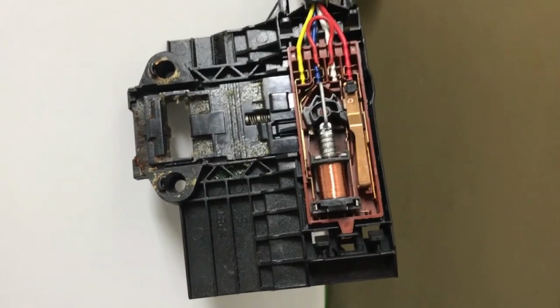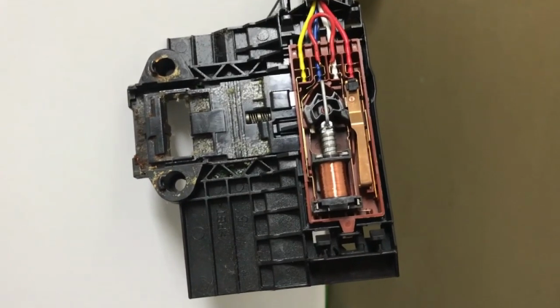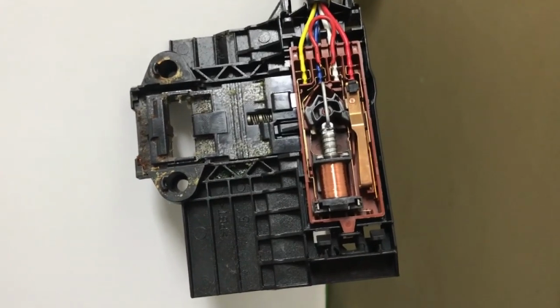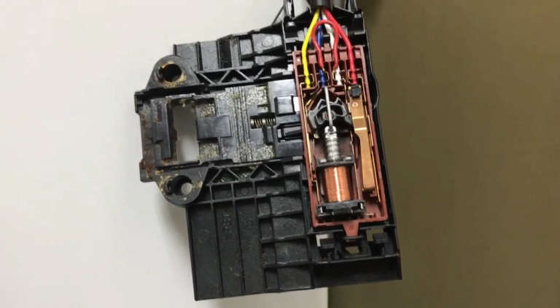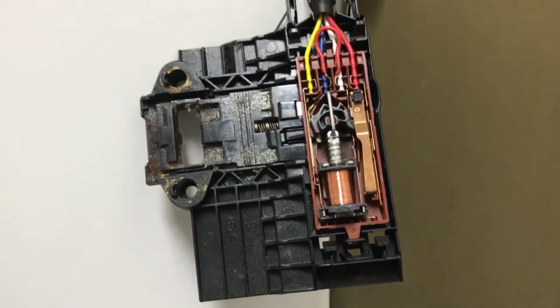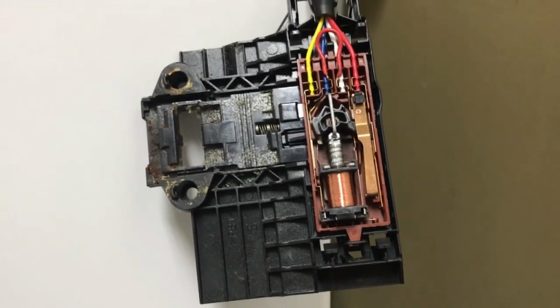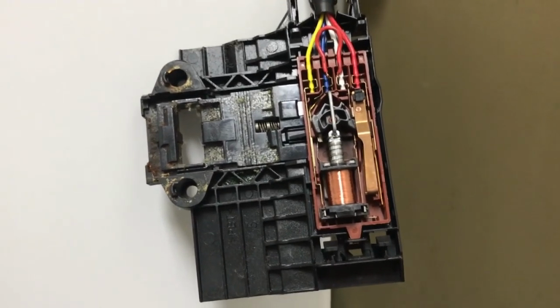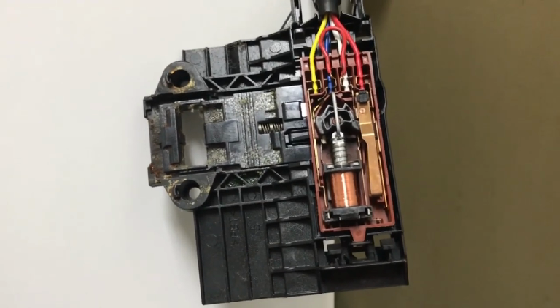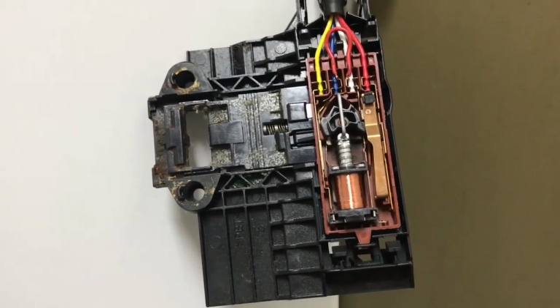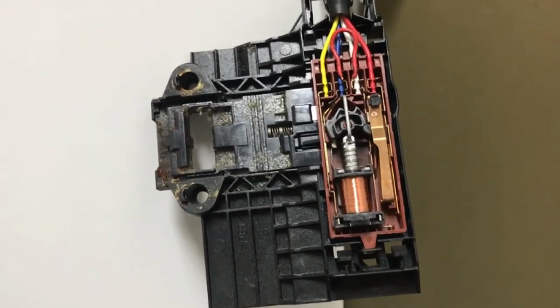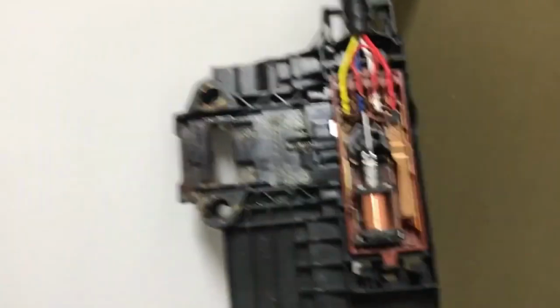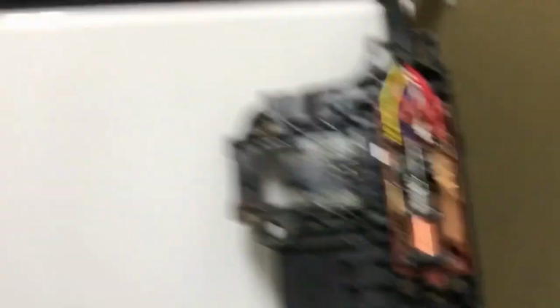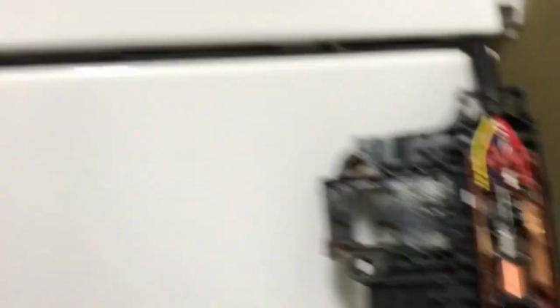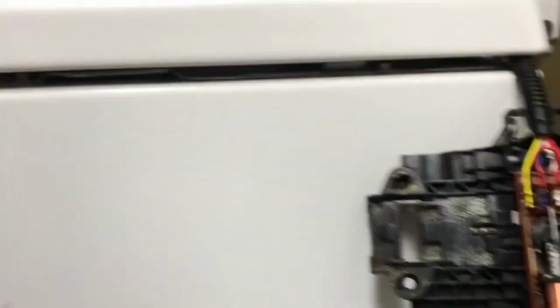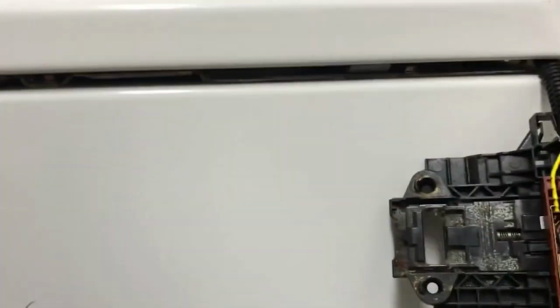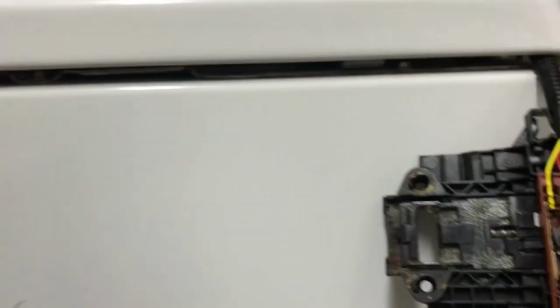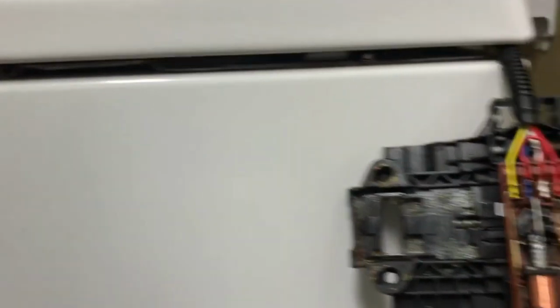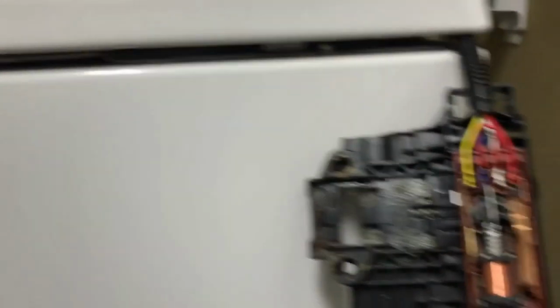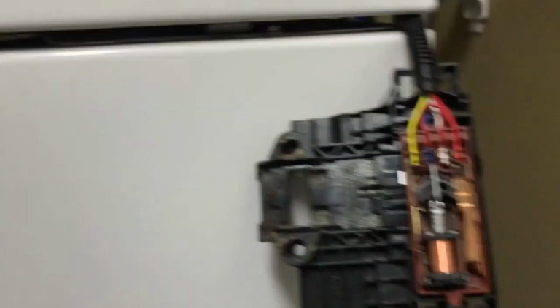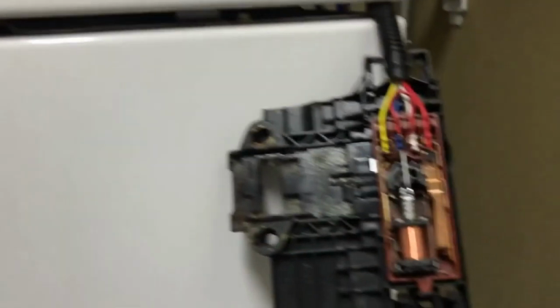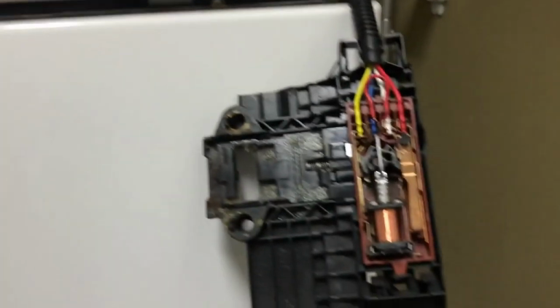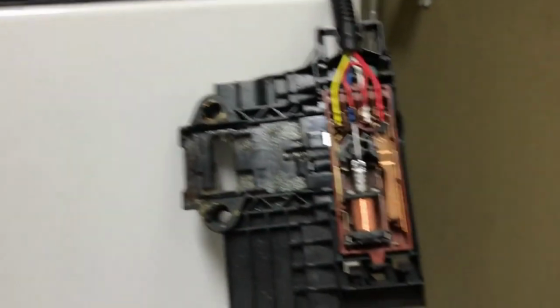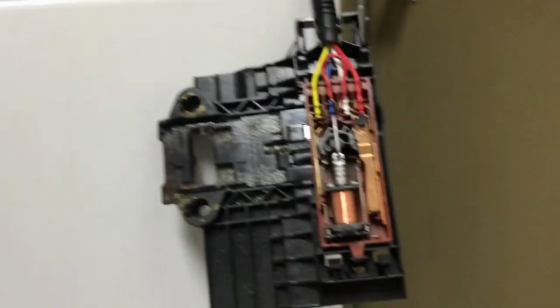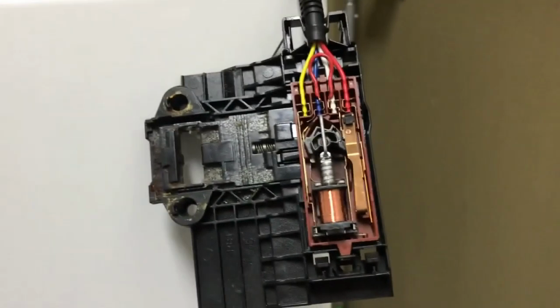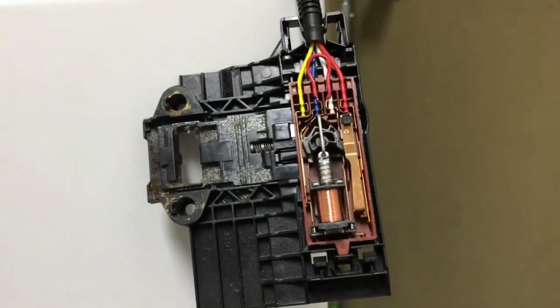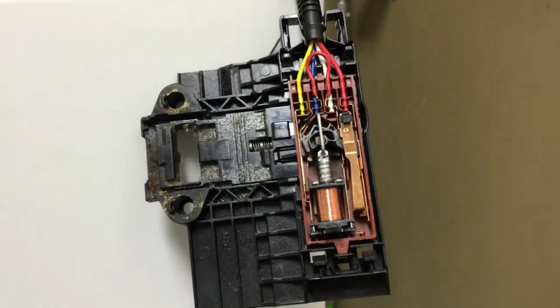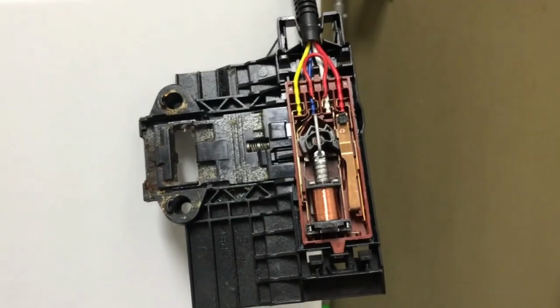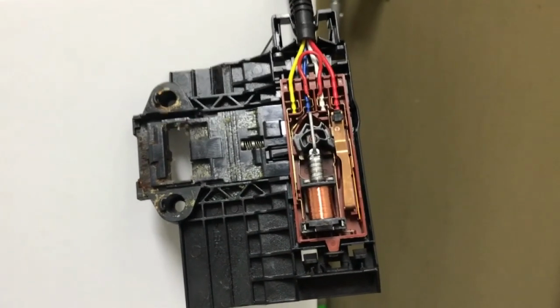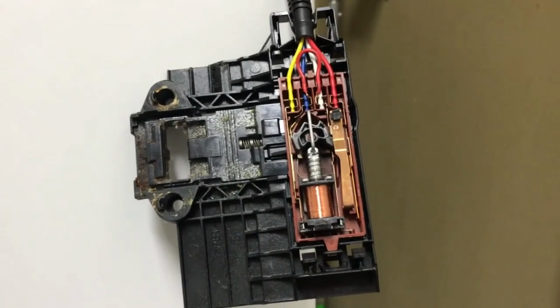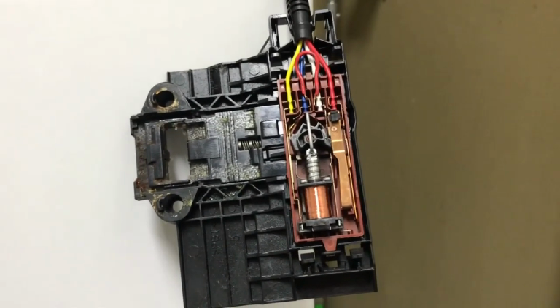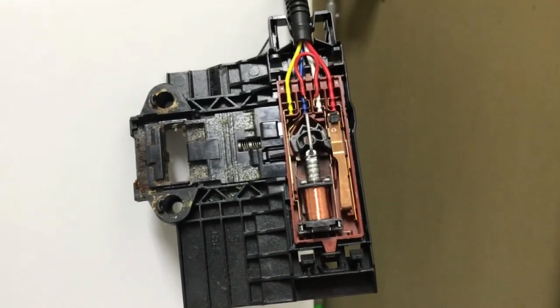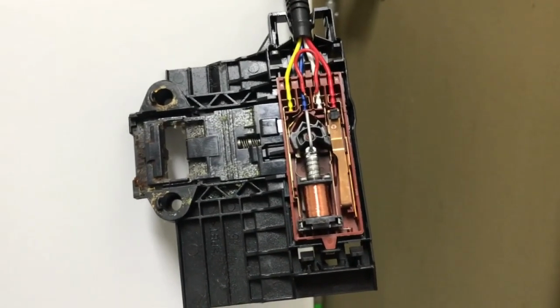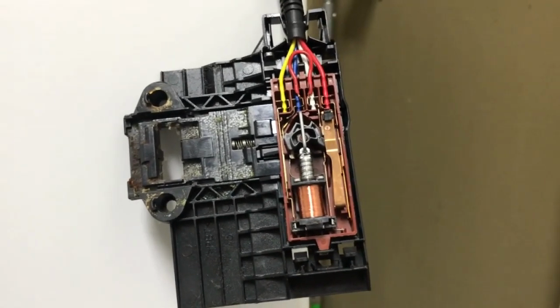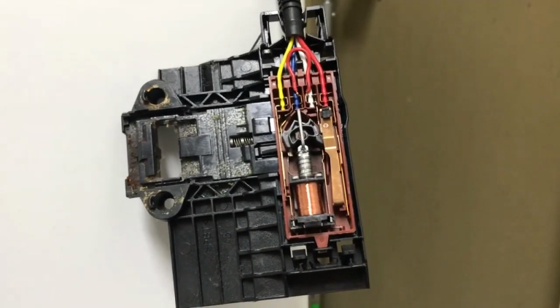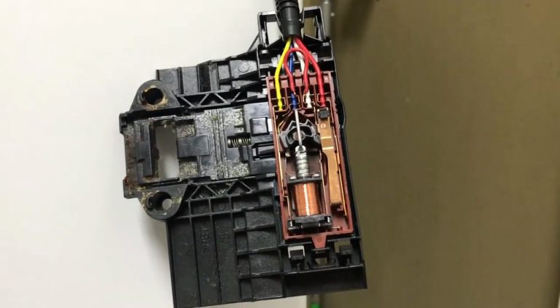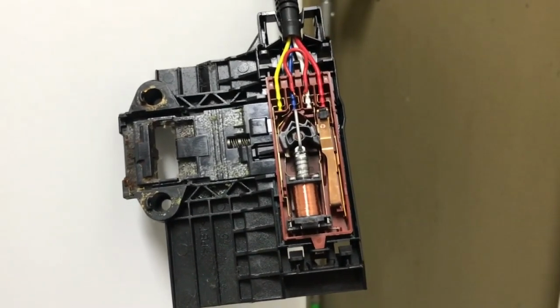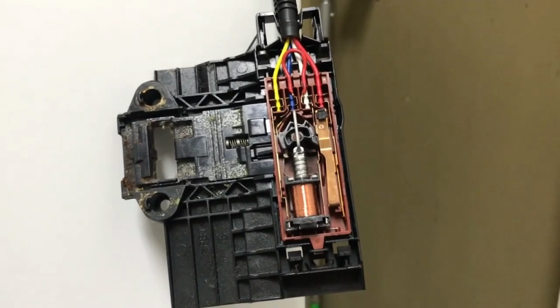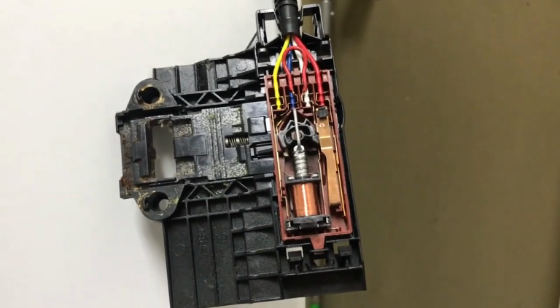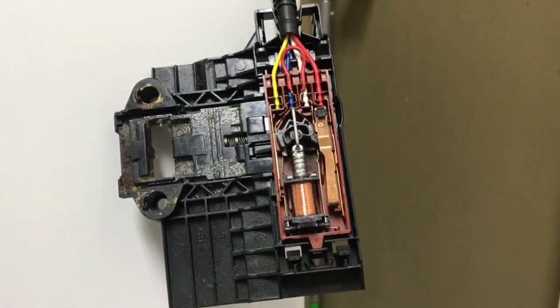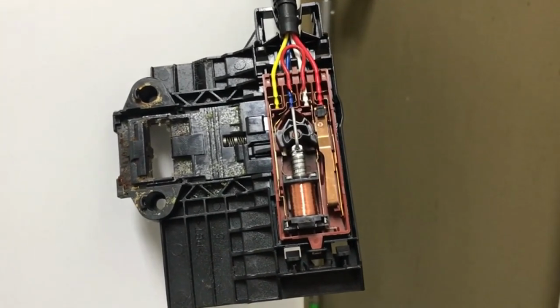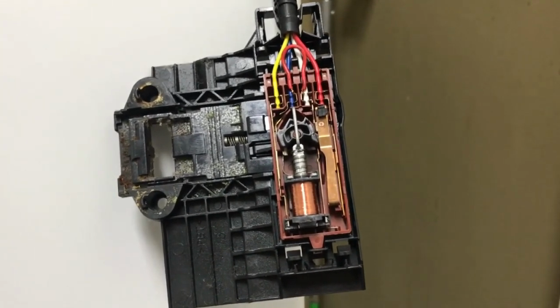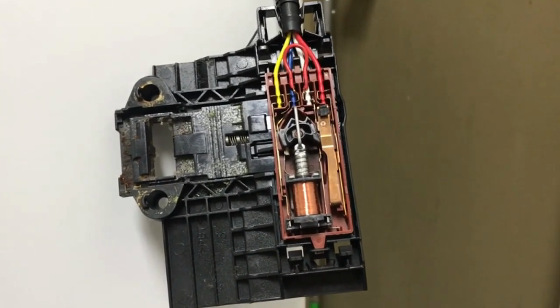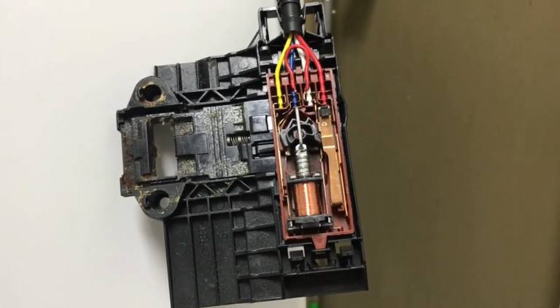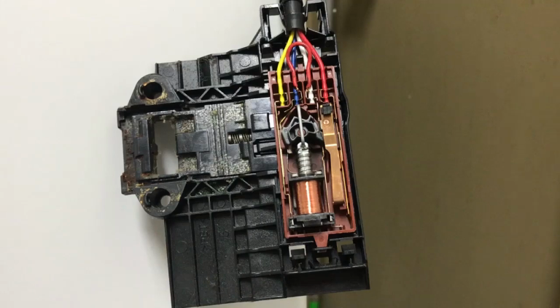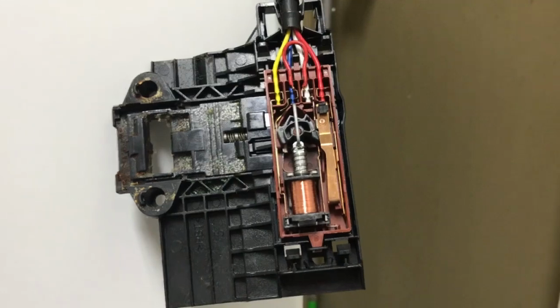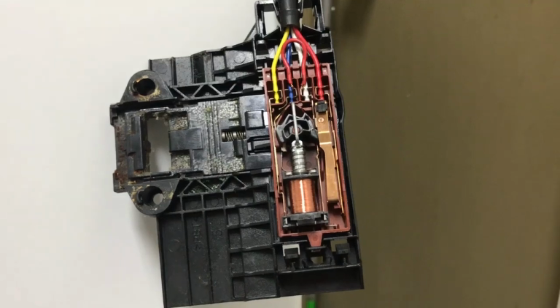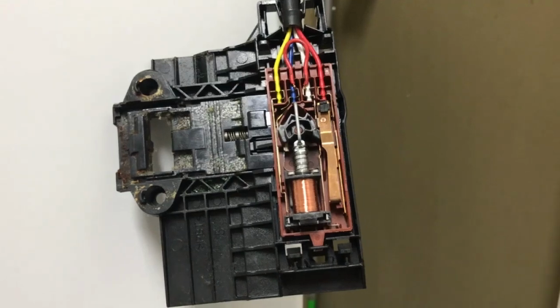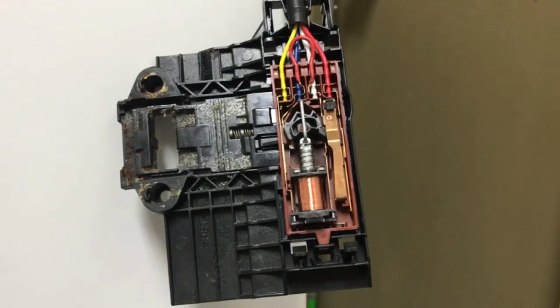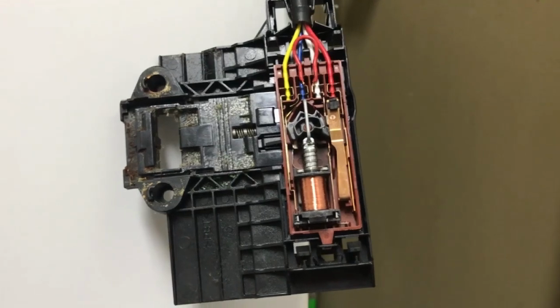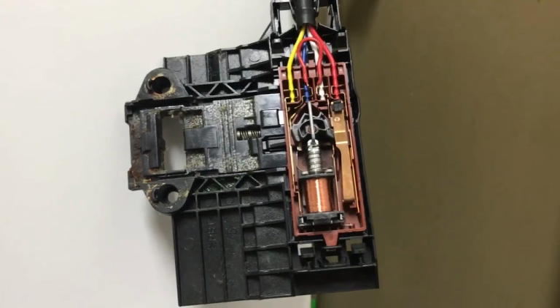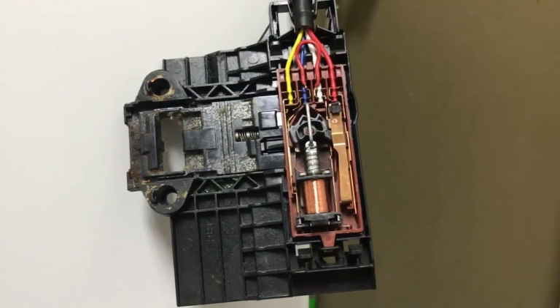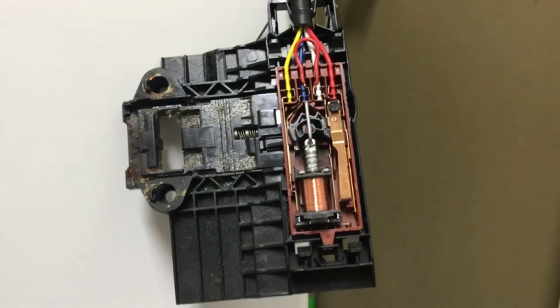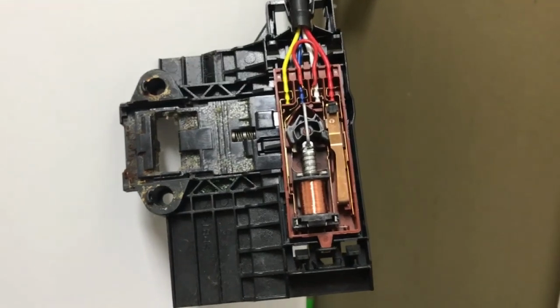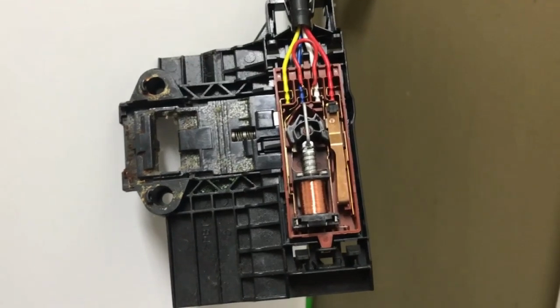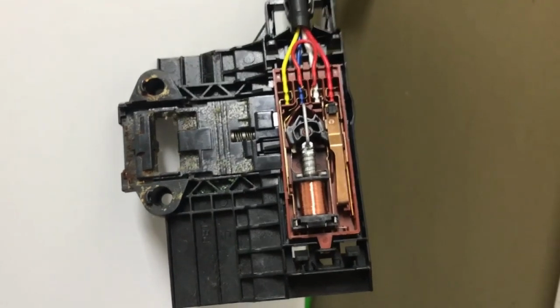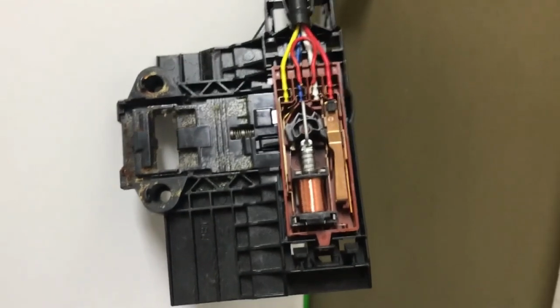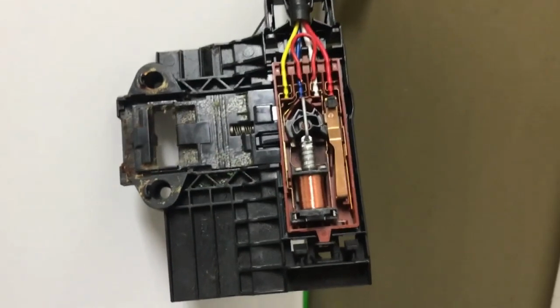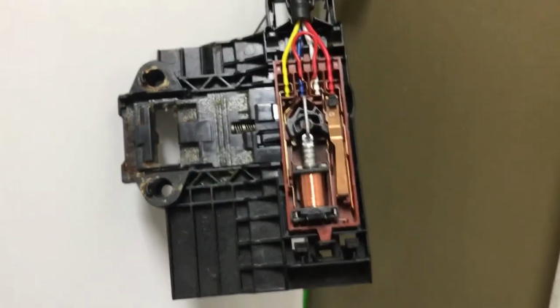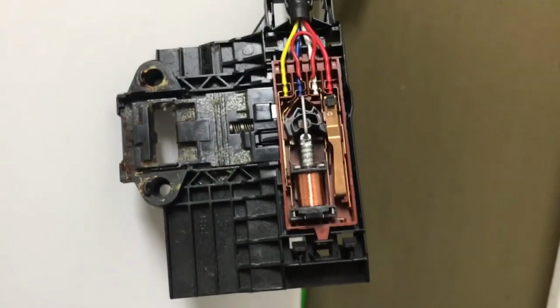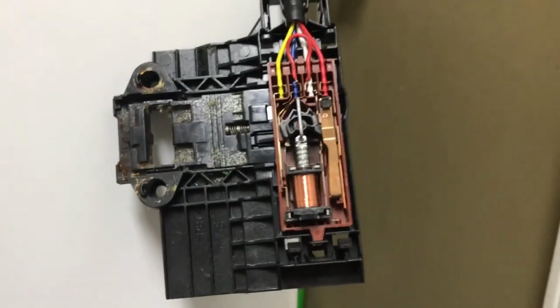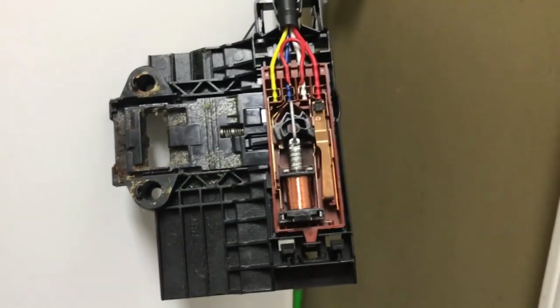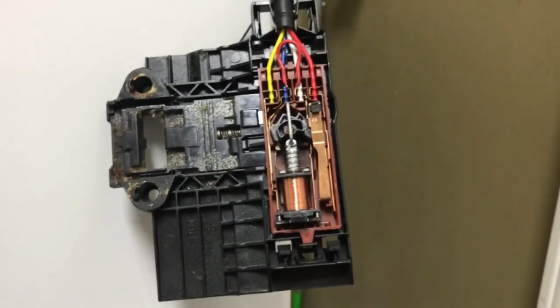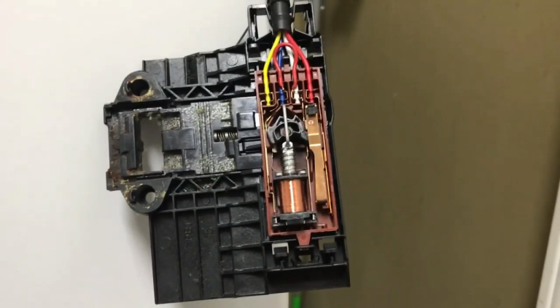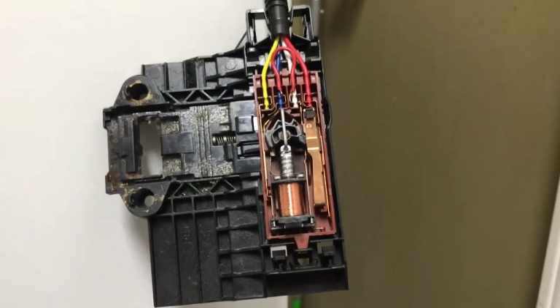There are other videos out there with different sensors on how to fix it, so I thought I'd make a video for this one since it's a little bit different. Good luck.